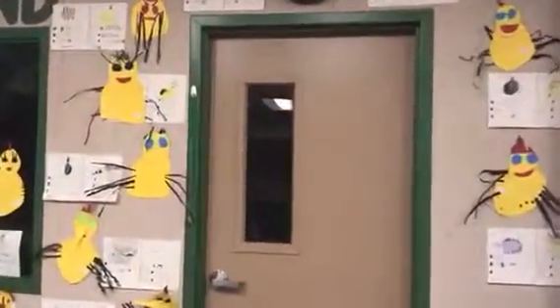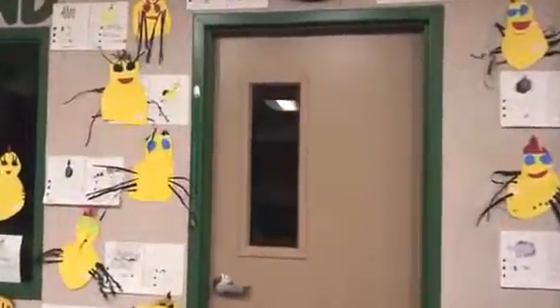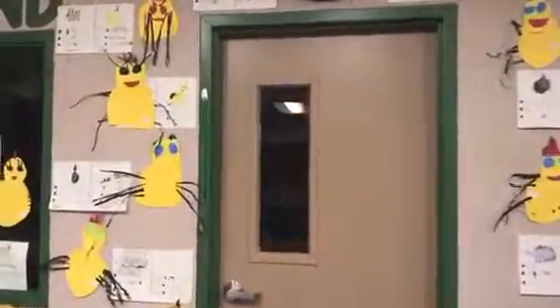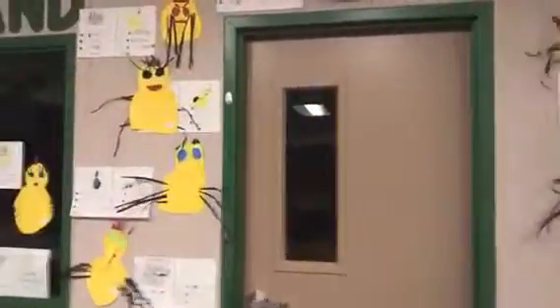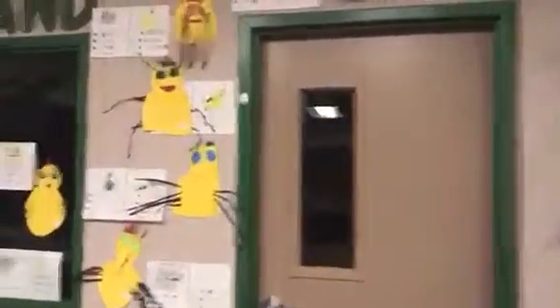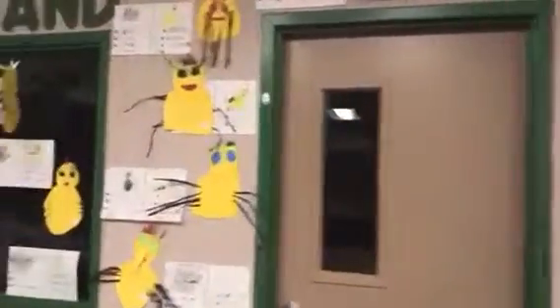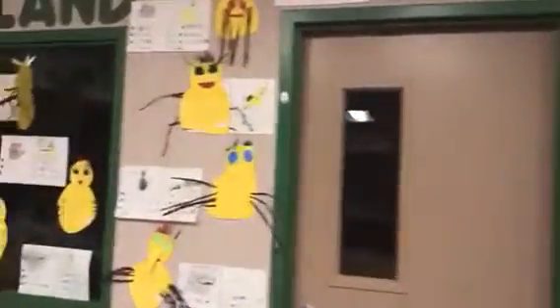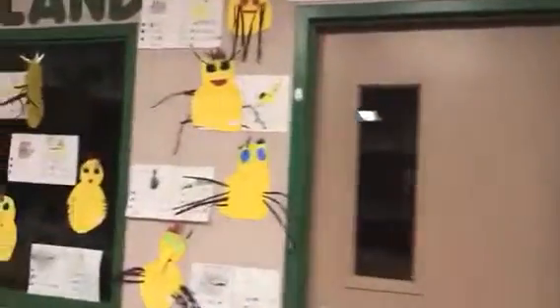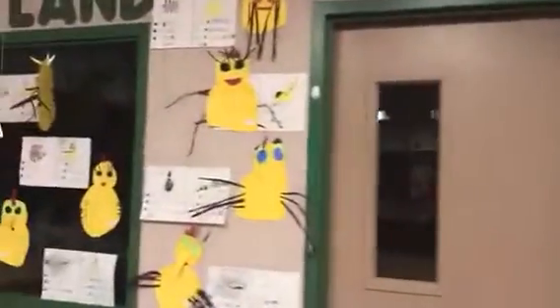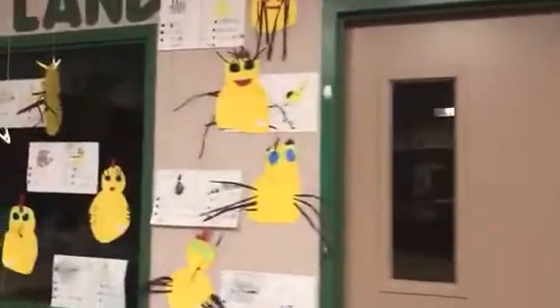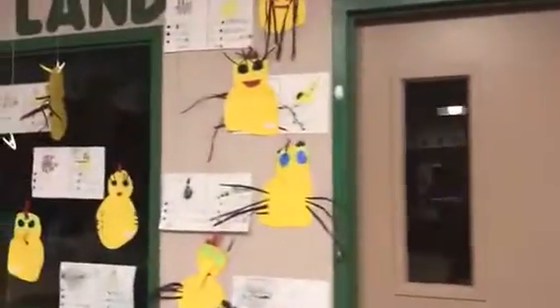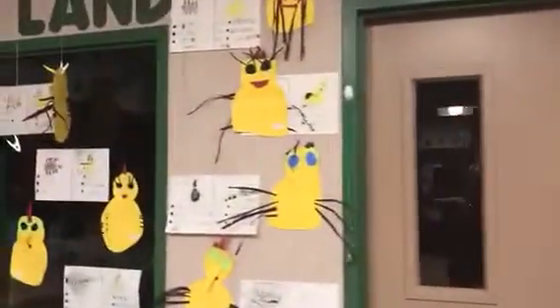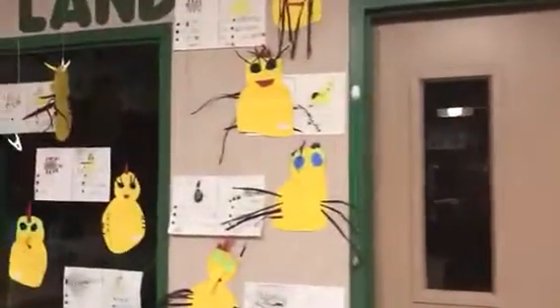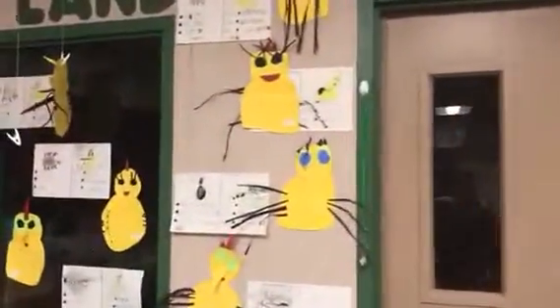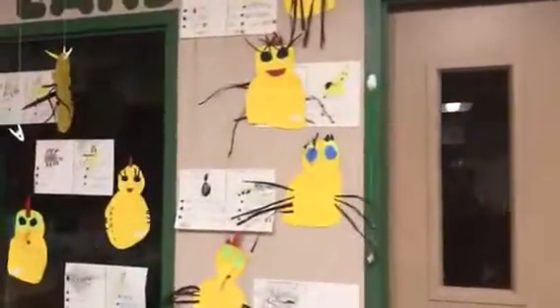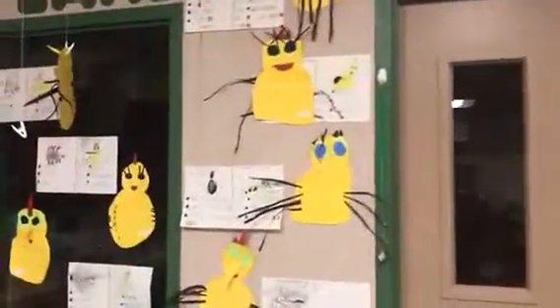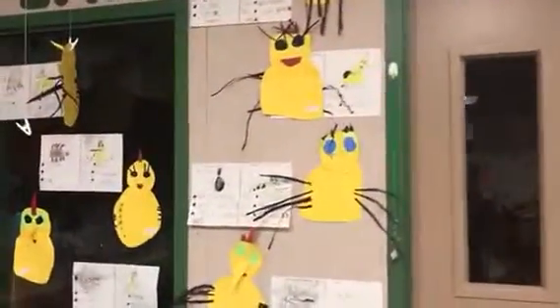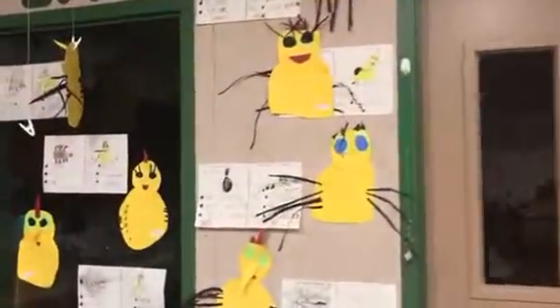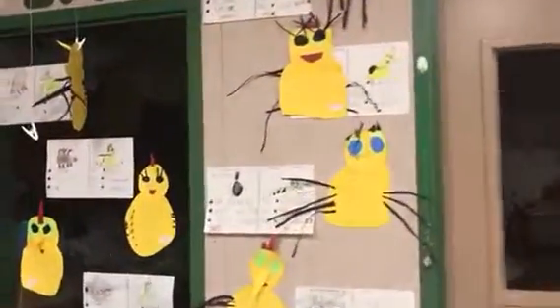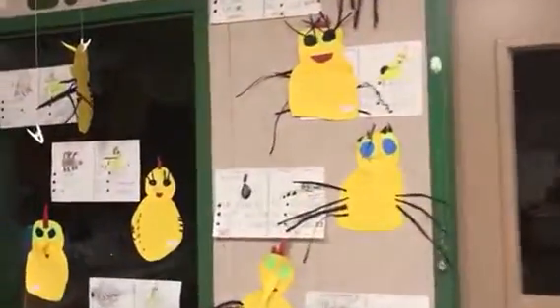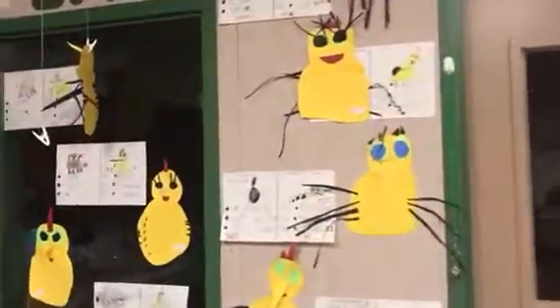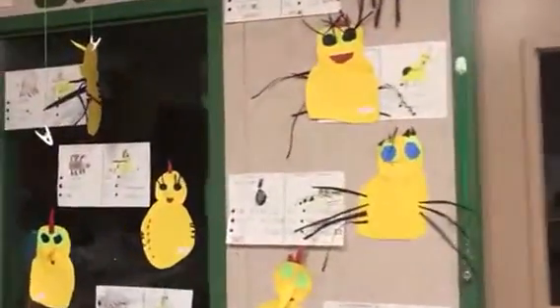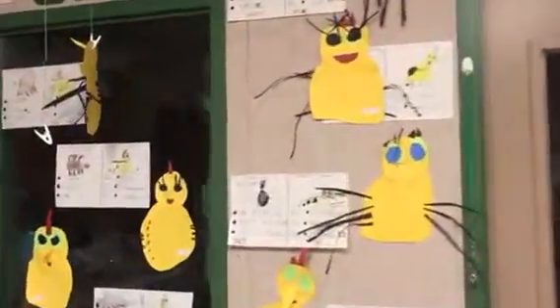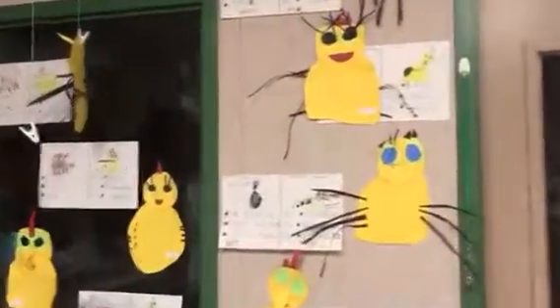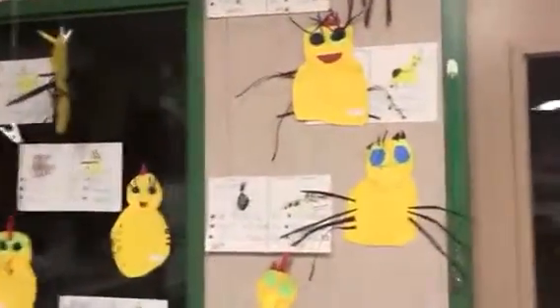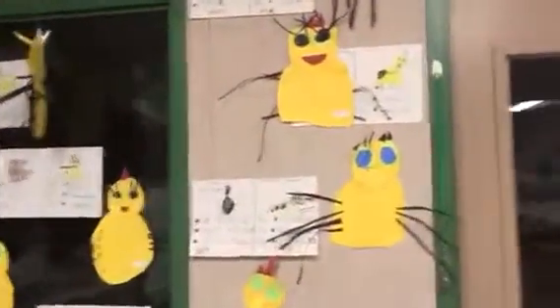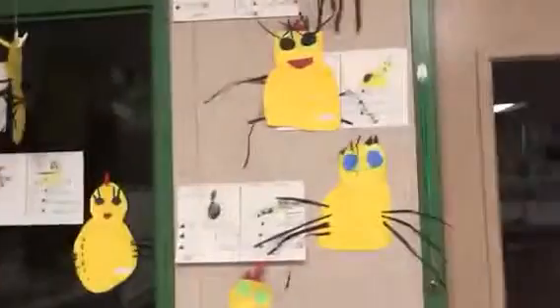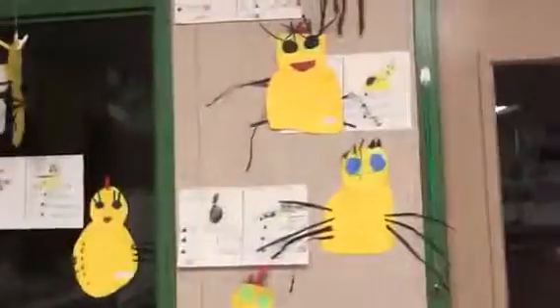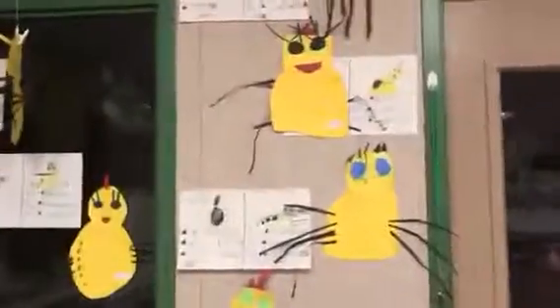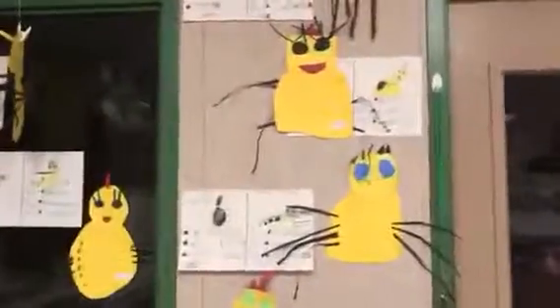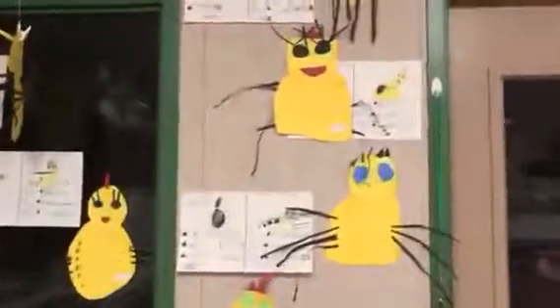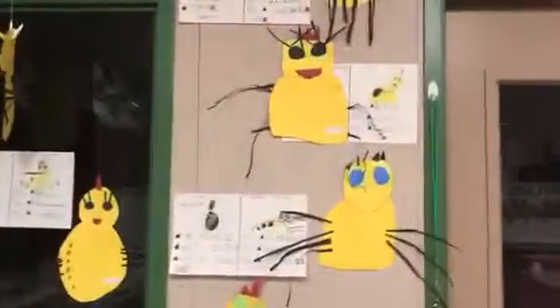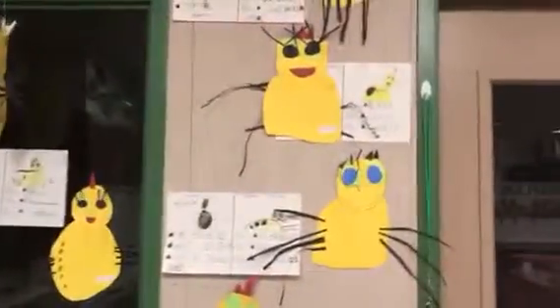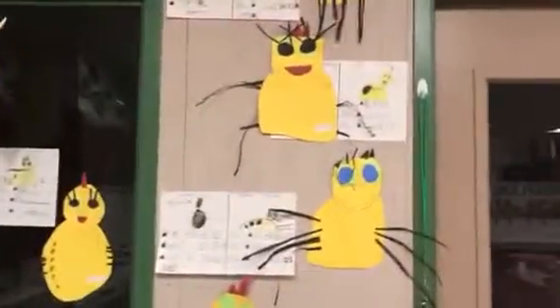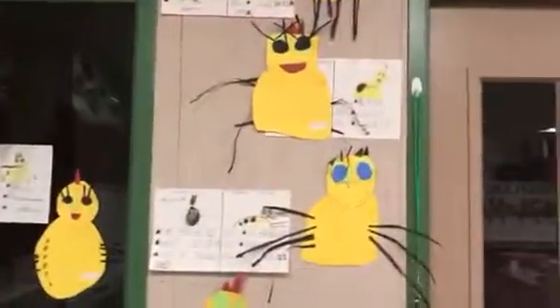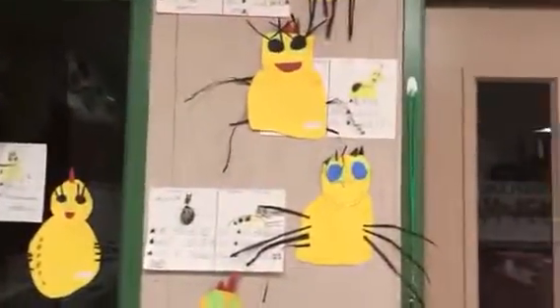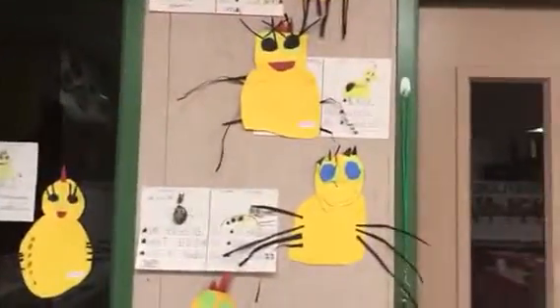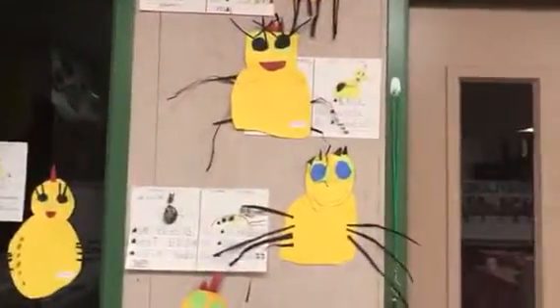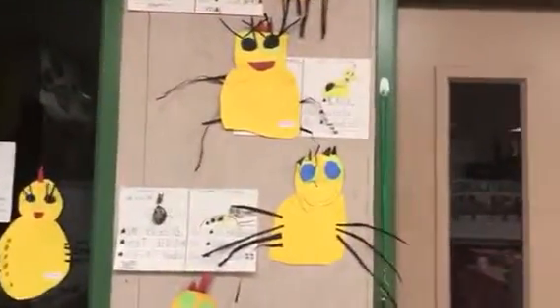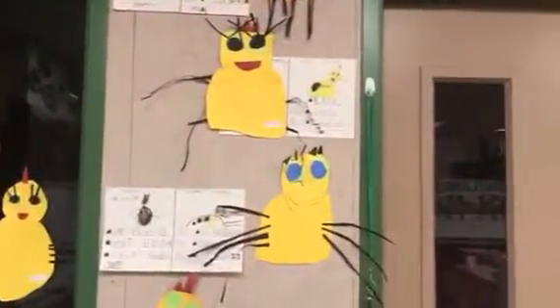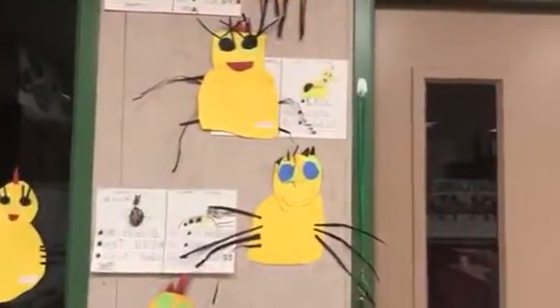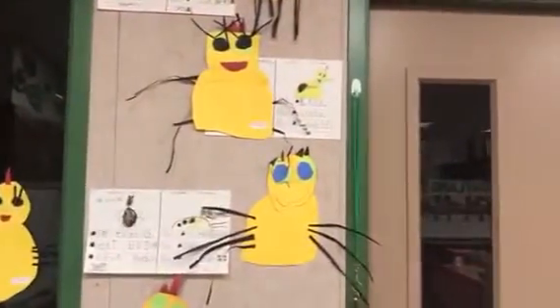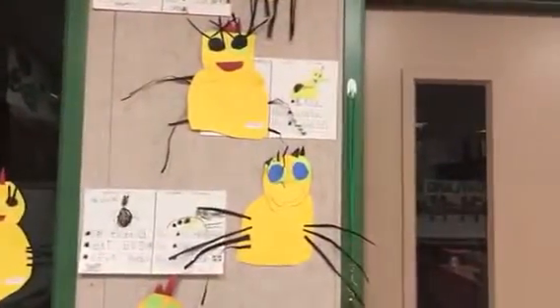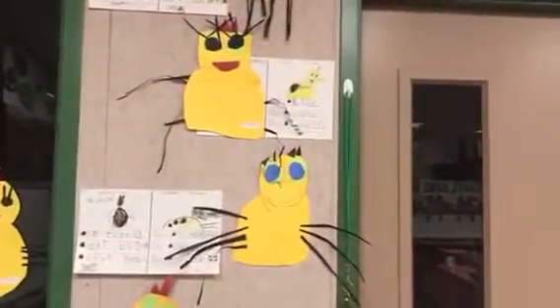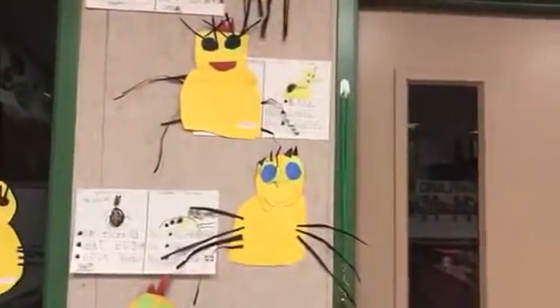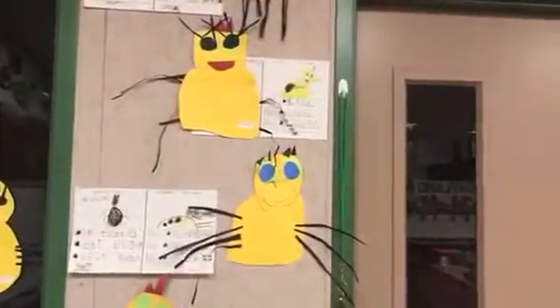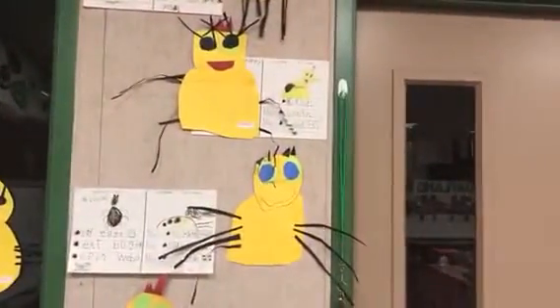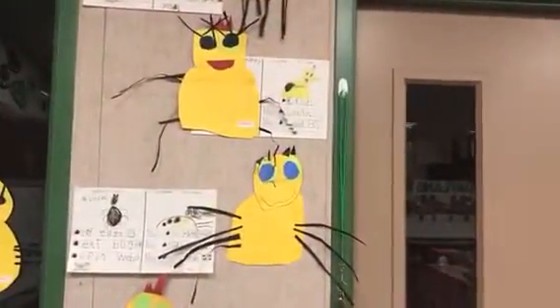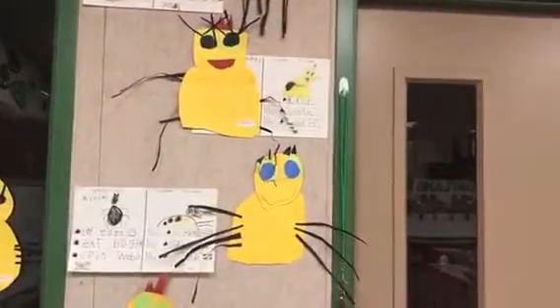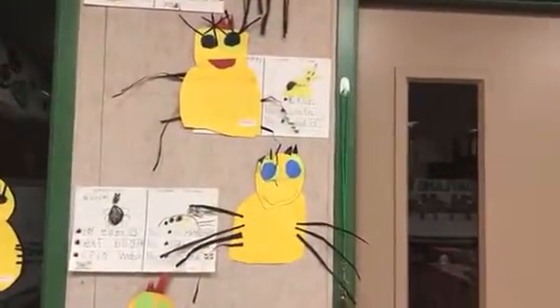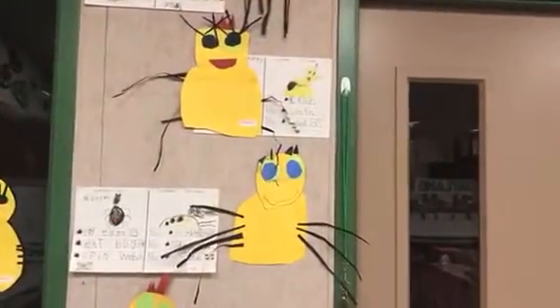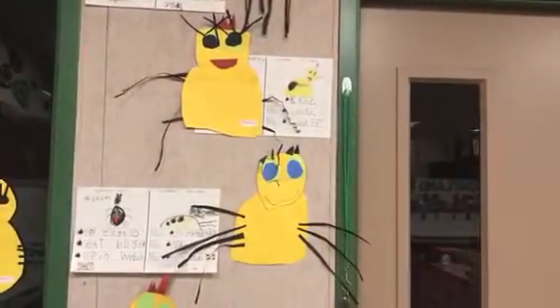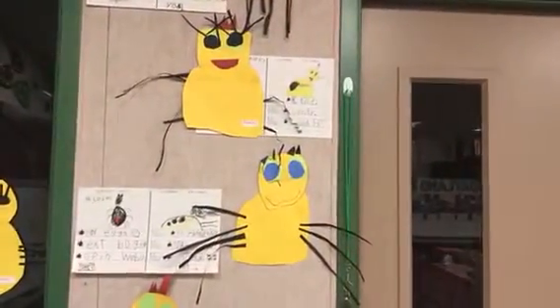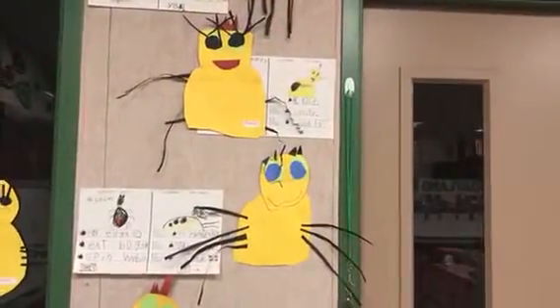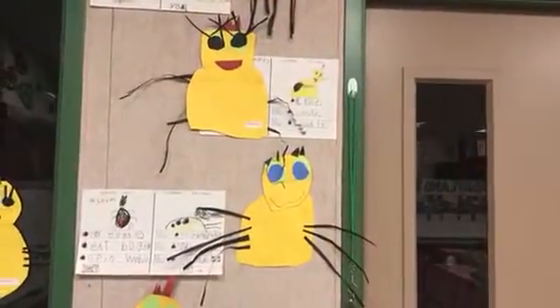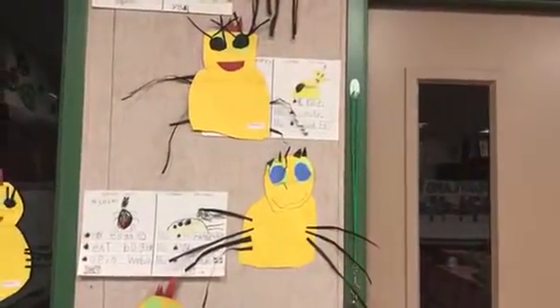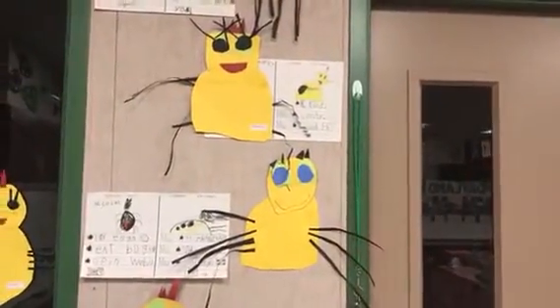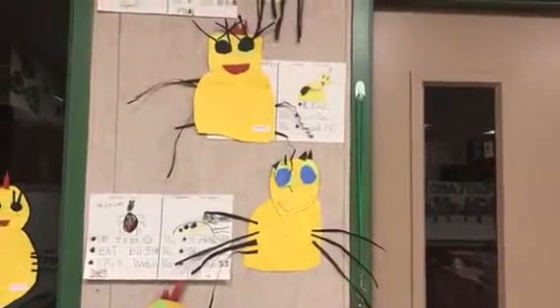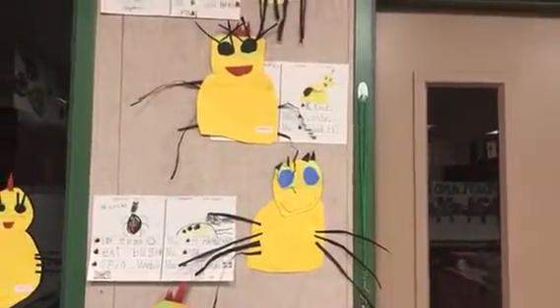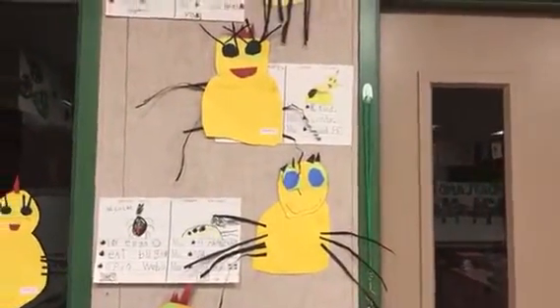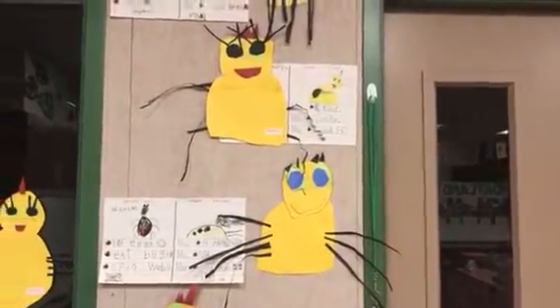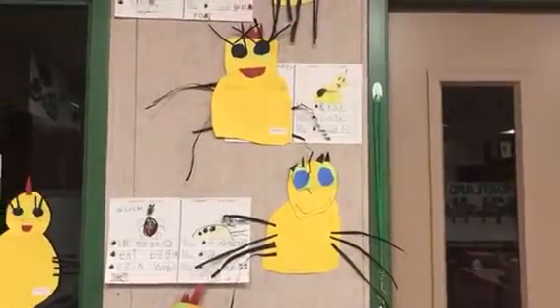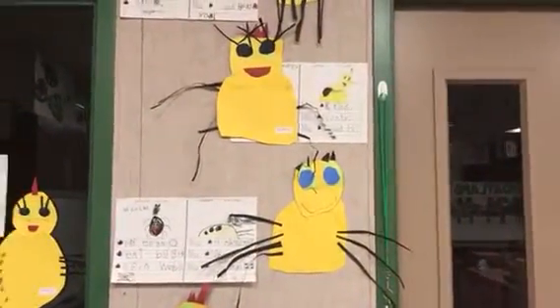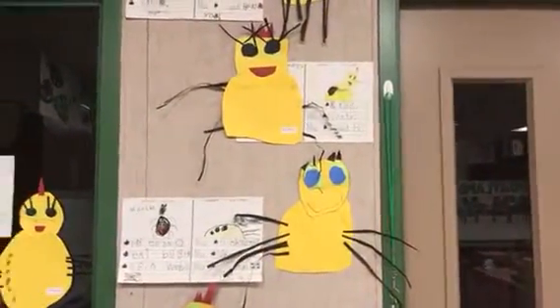And over here we have Storybookland and Miss Spider. We learned about spiders and we wrote fact and fiction about spiders.